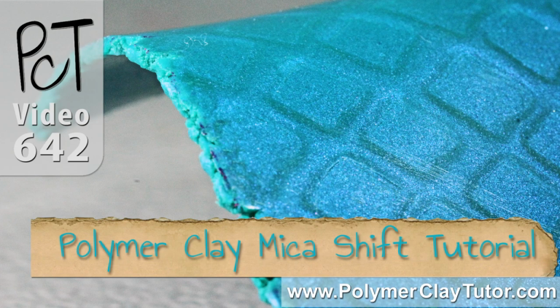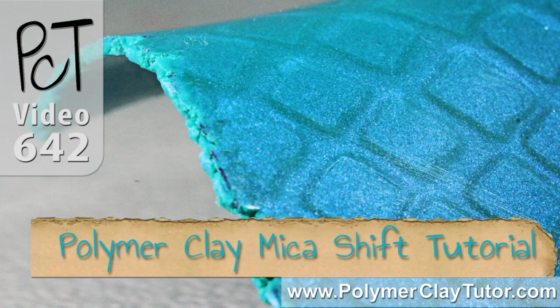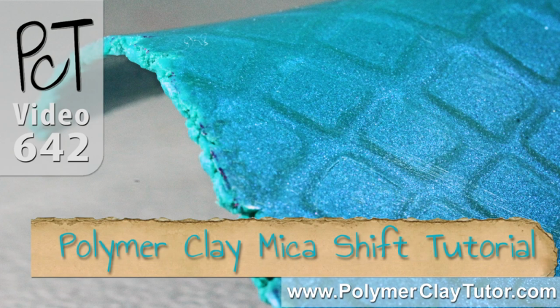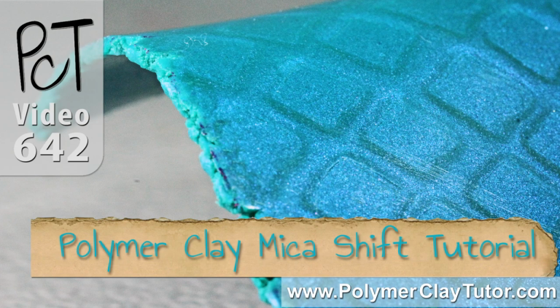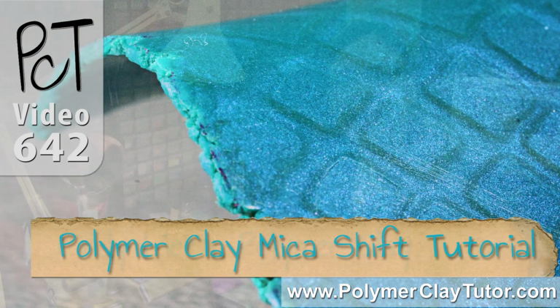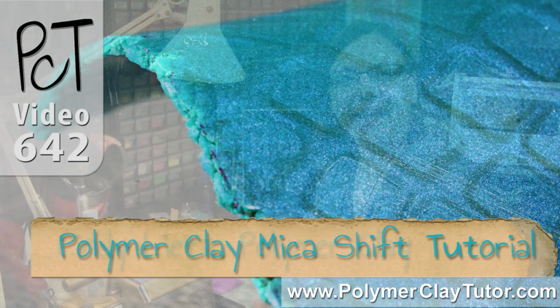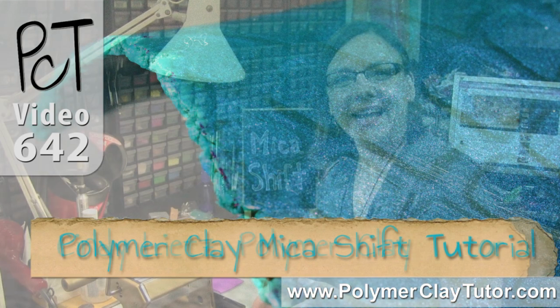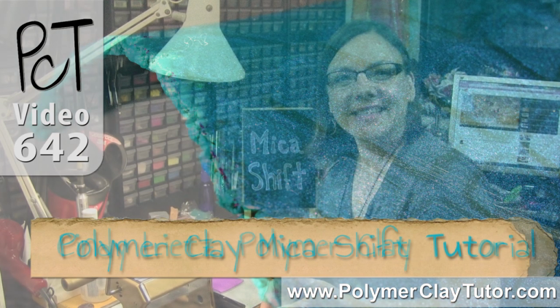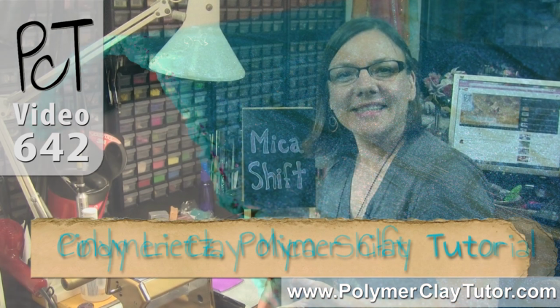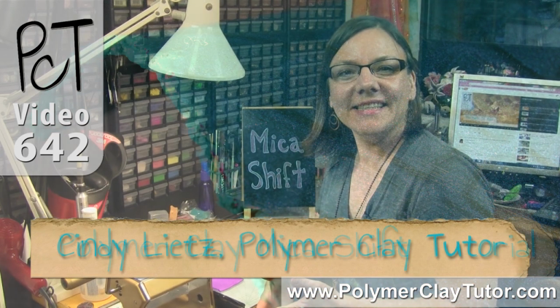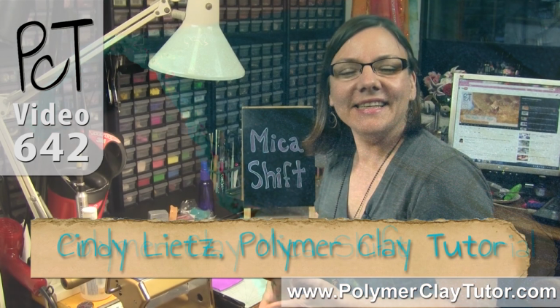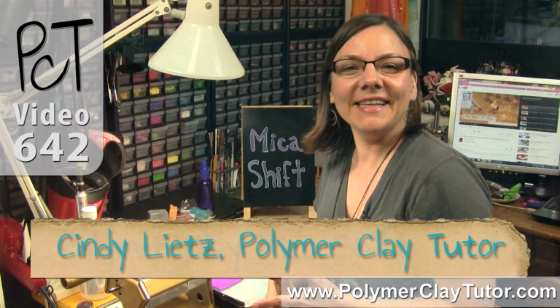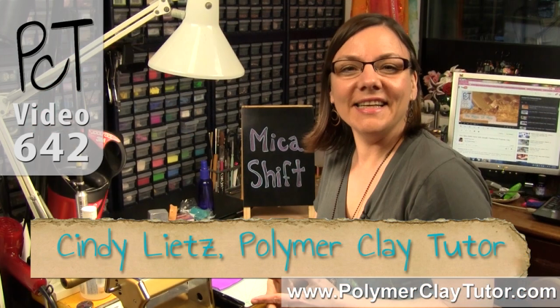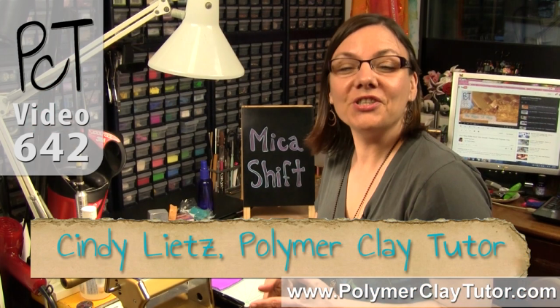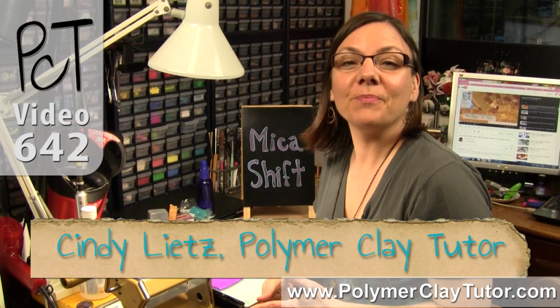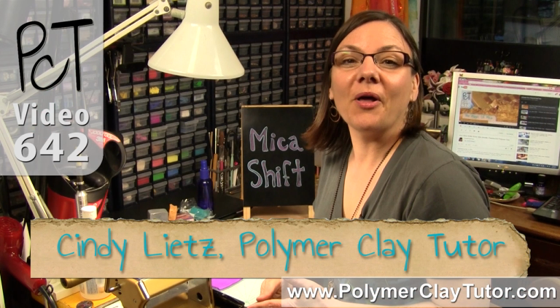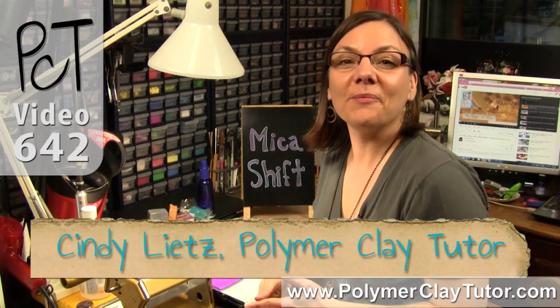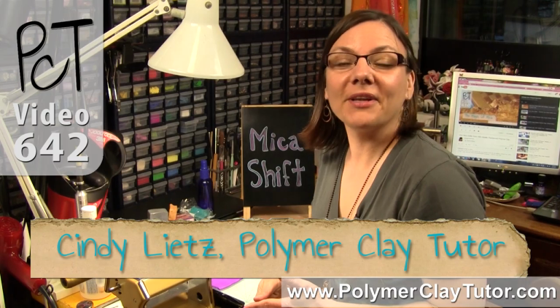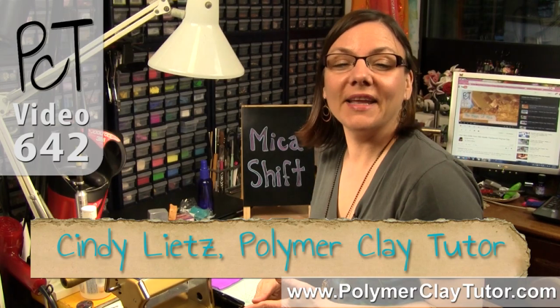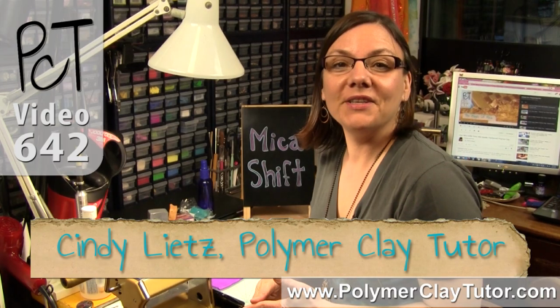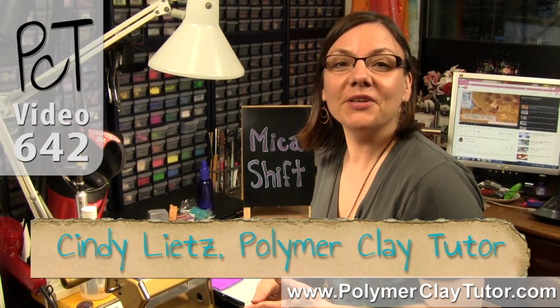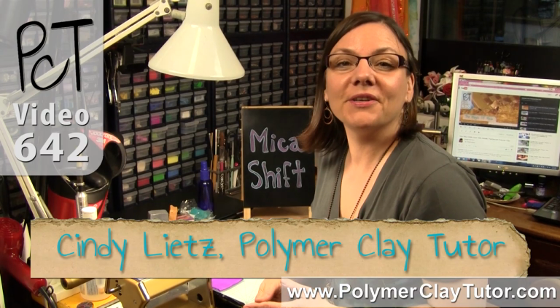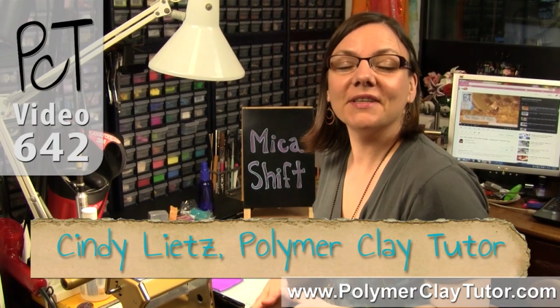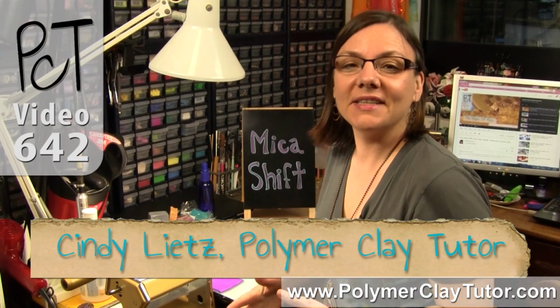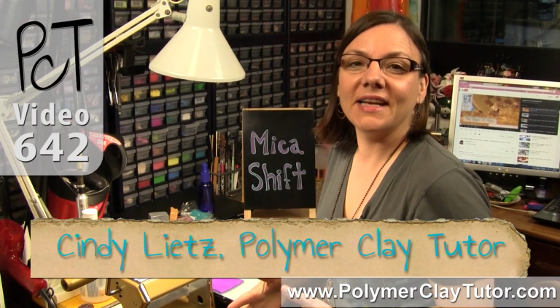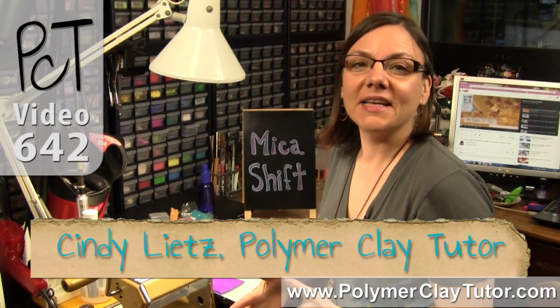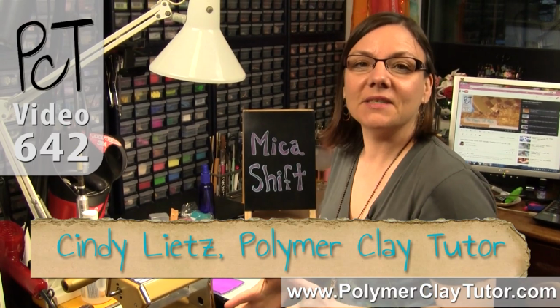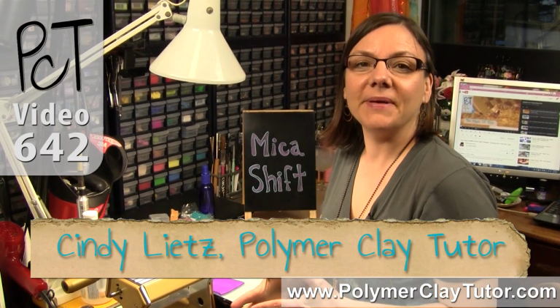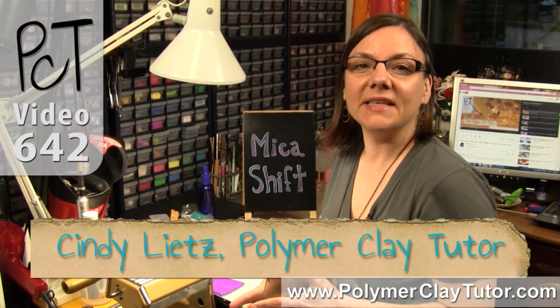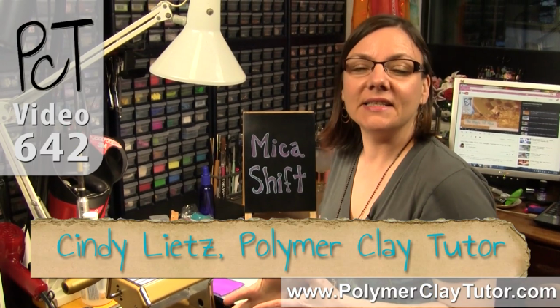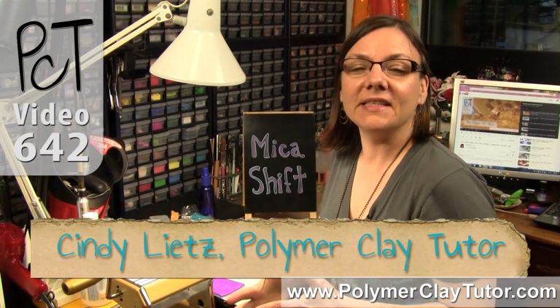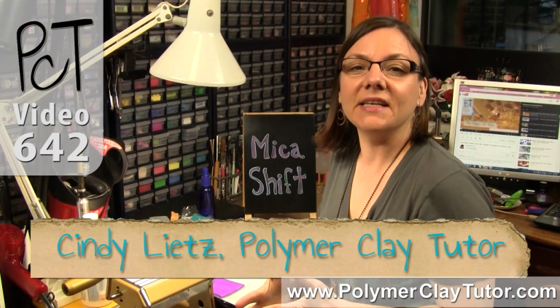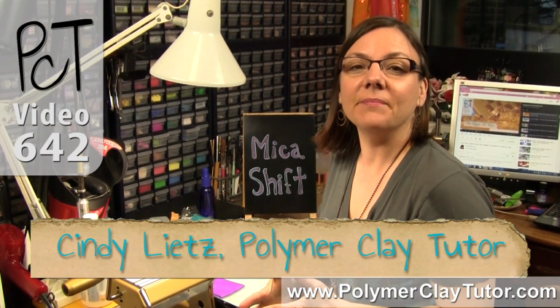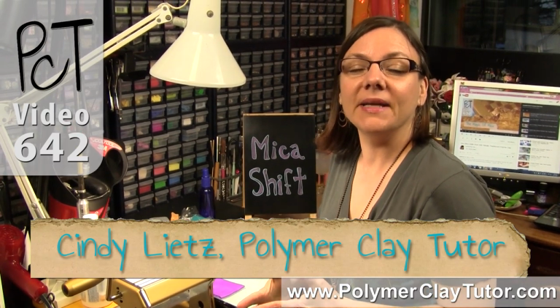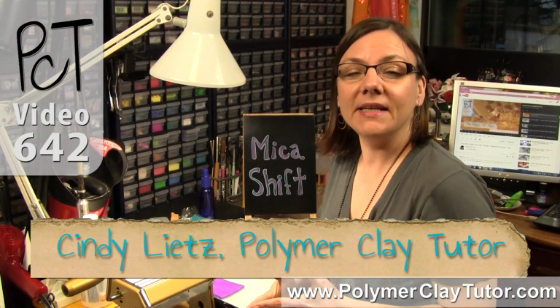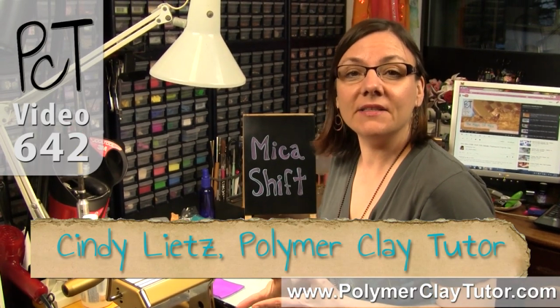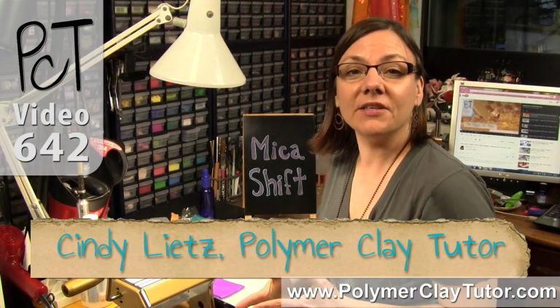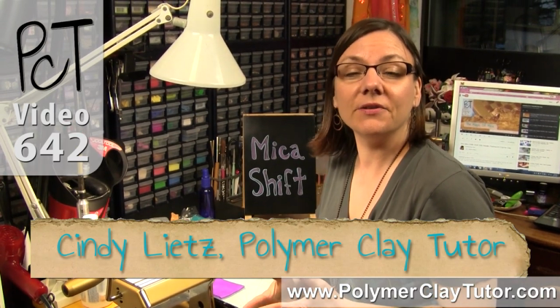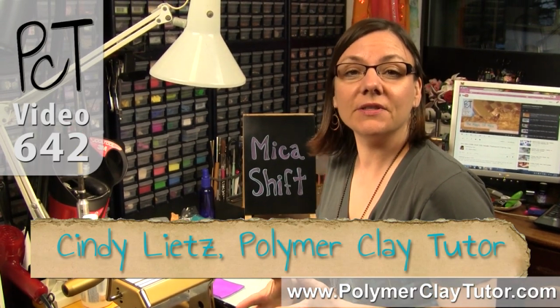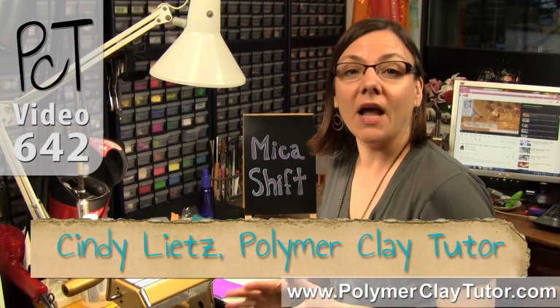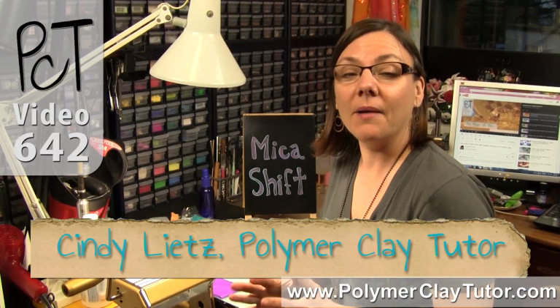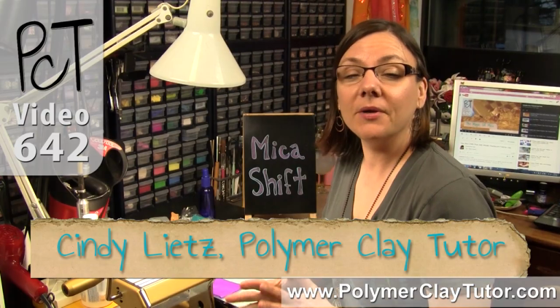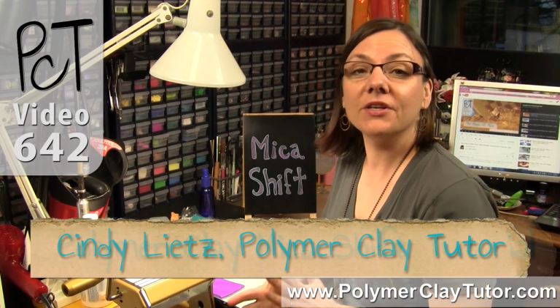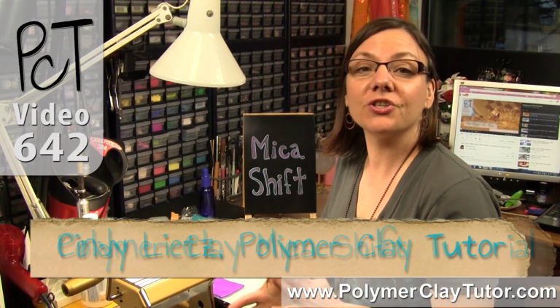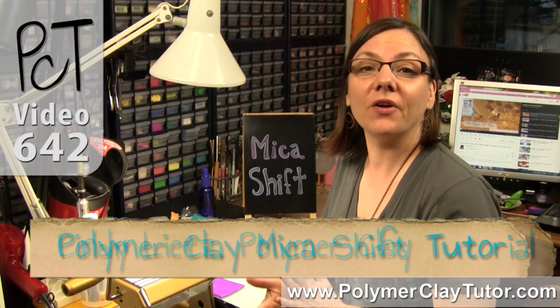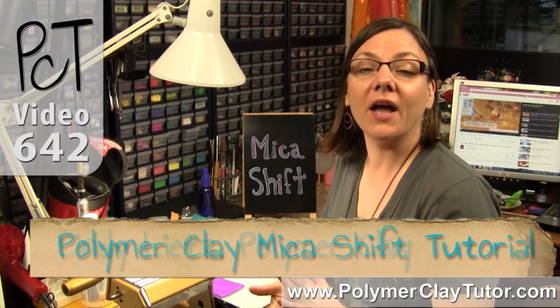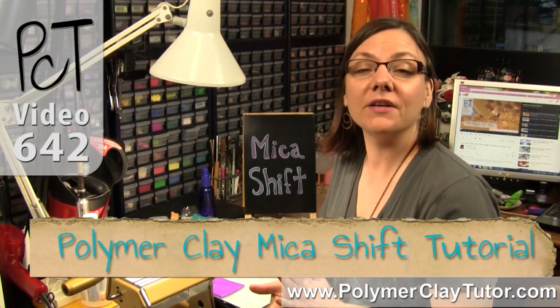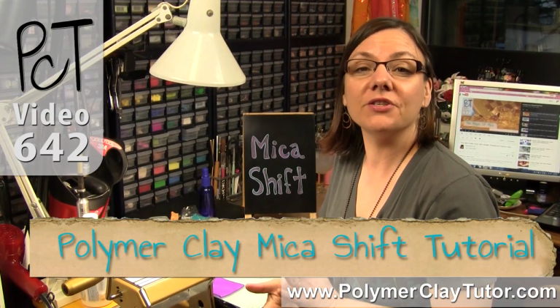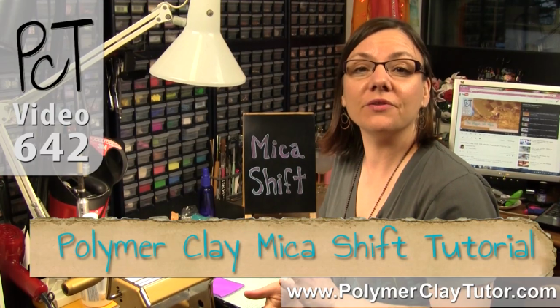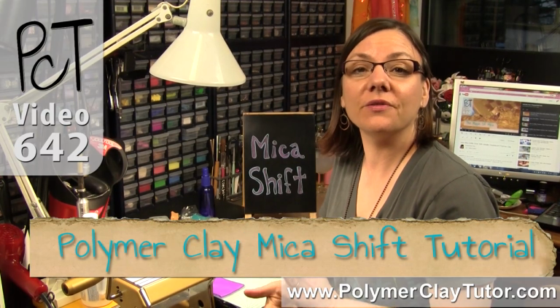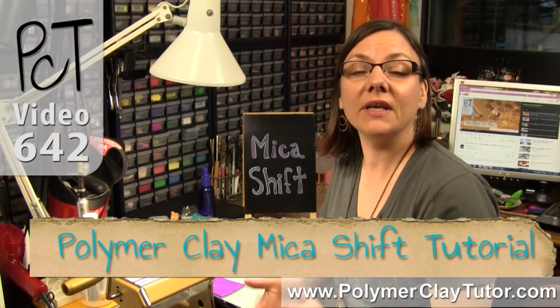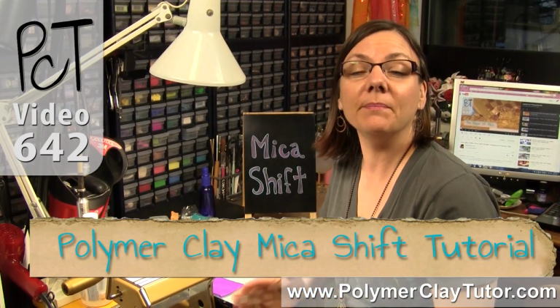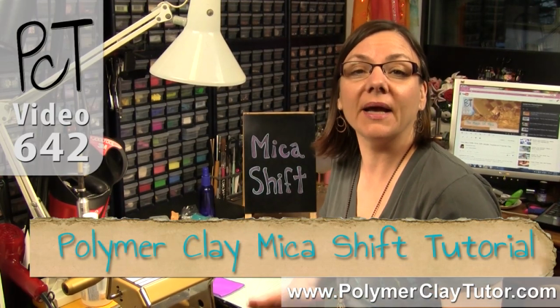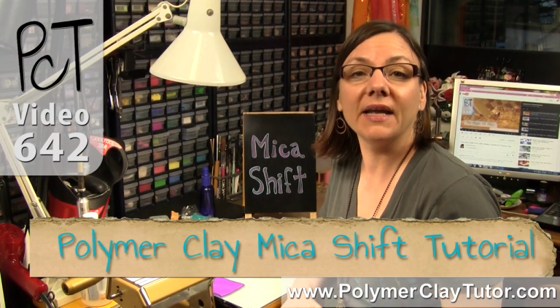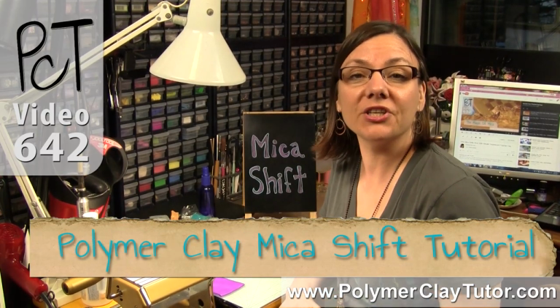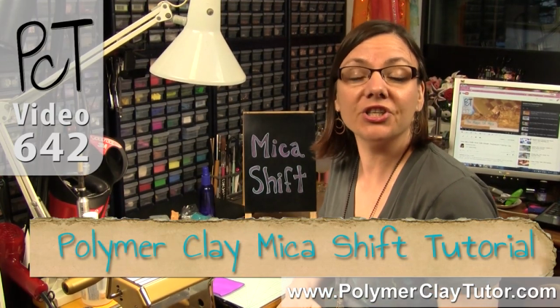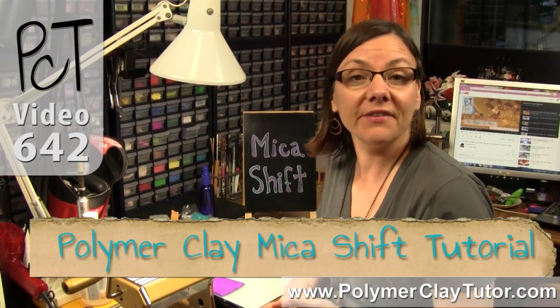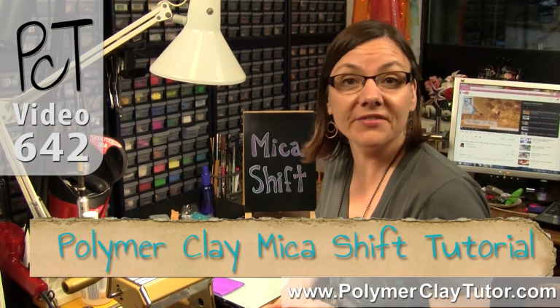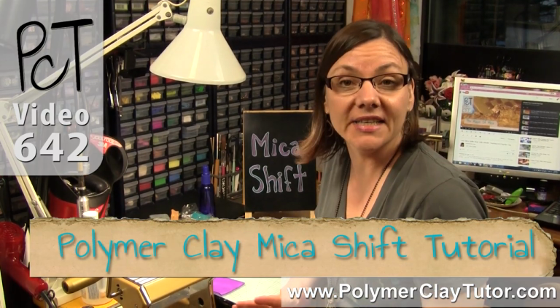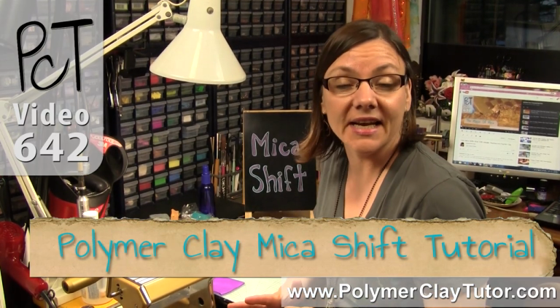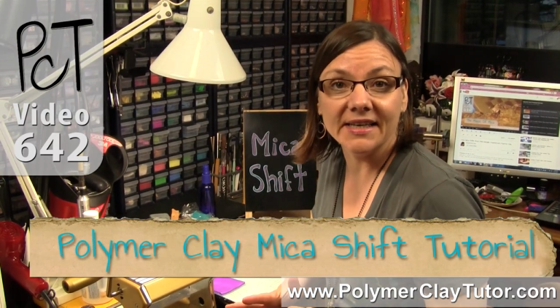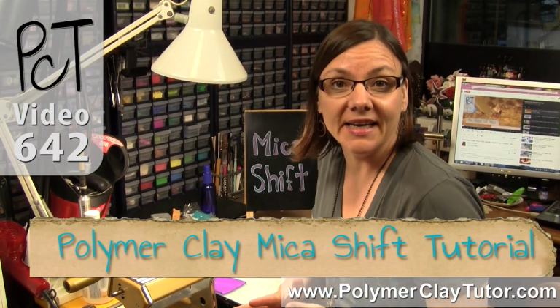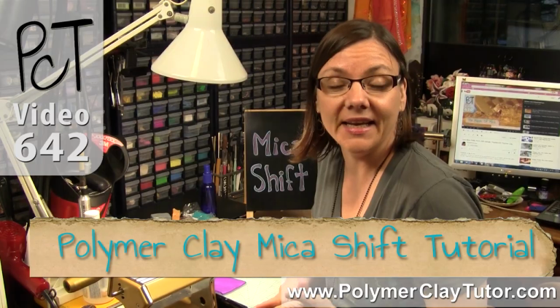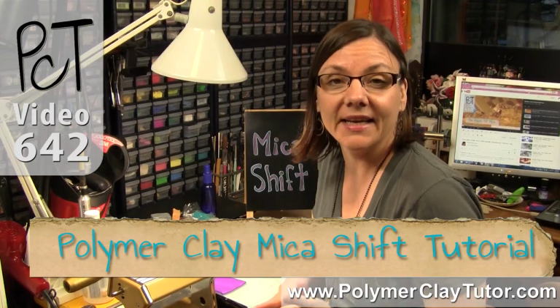Hi guys, it's Cindy Lietz, your Polymer Clay Tutor, and today's PCT Mini Tute, I'm gonna show you how to do the Mica Shift Technique.